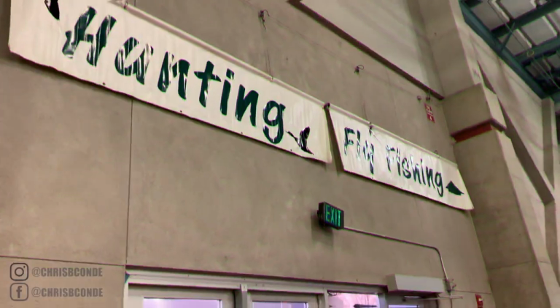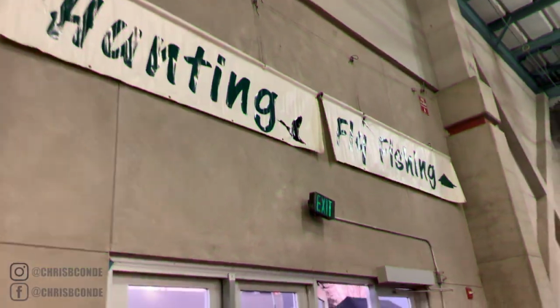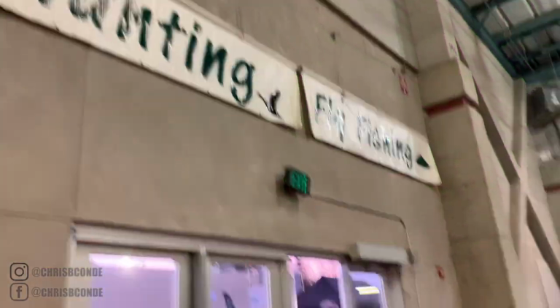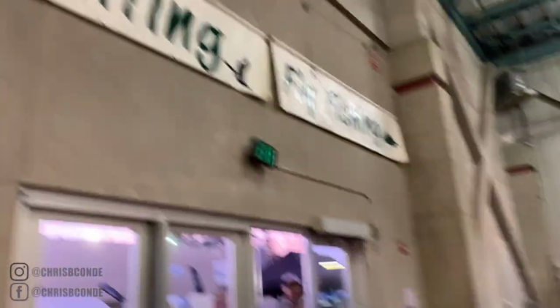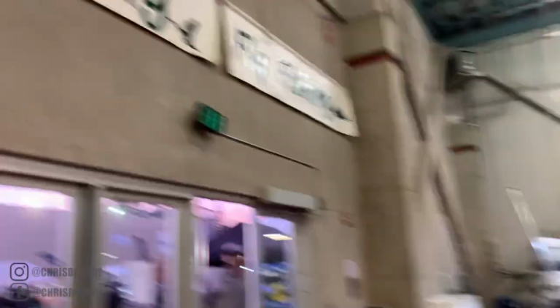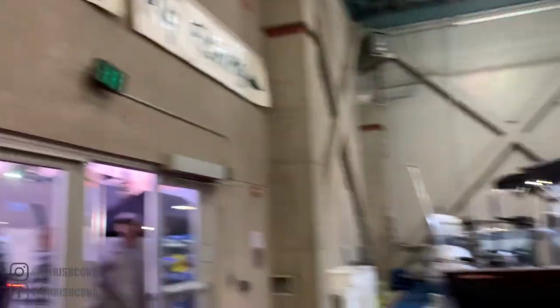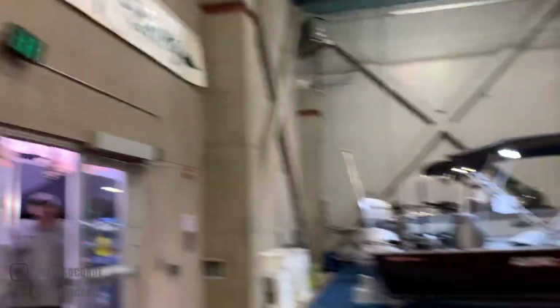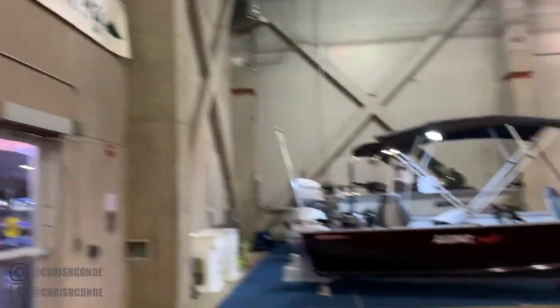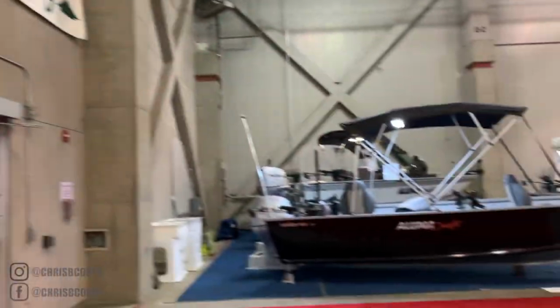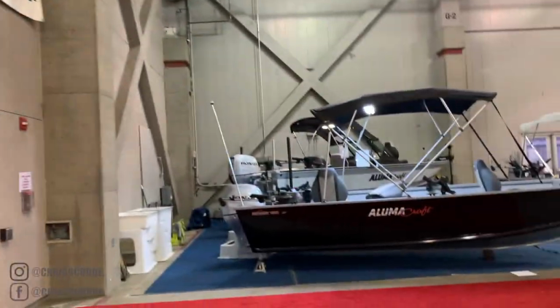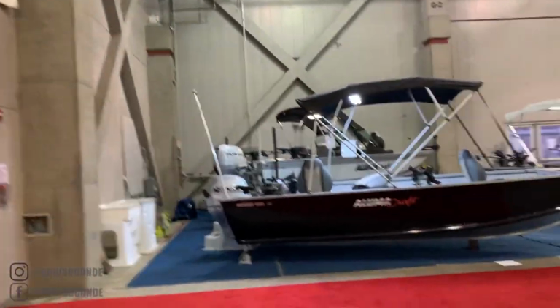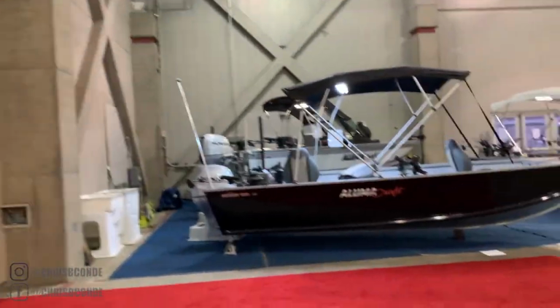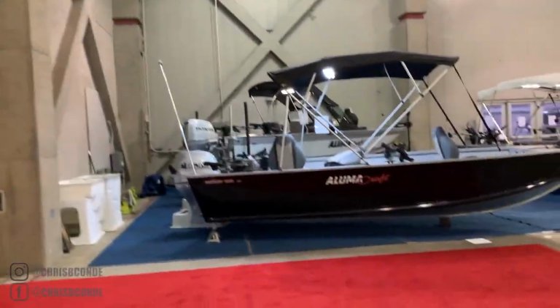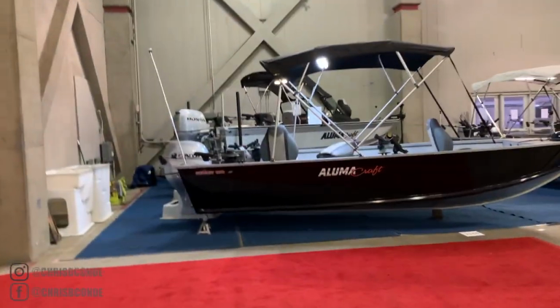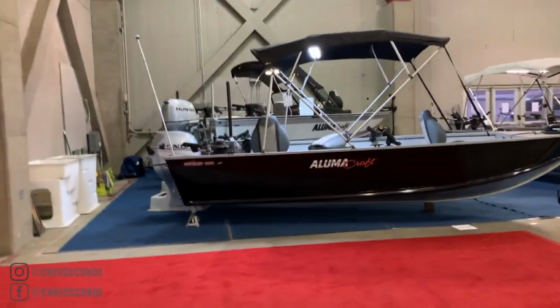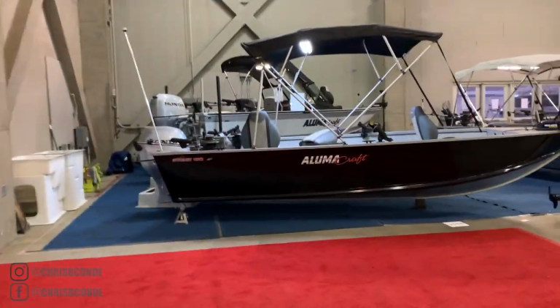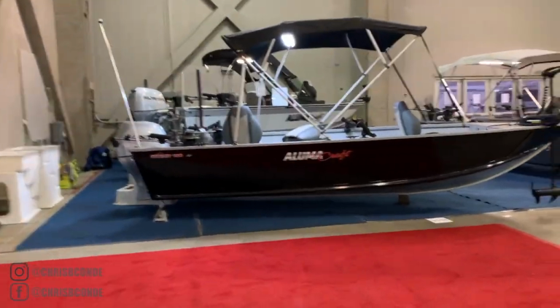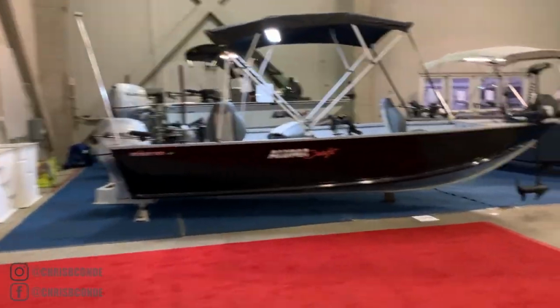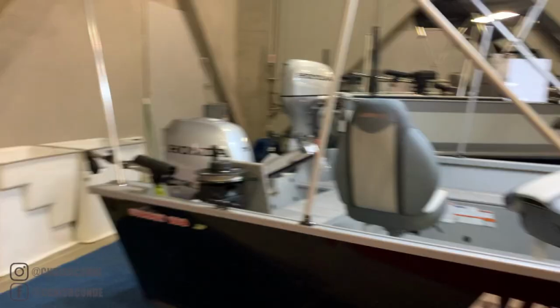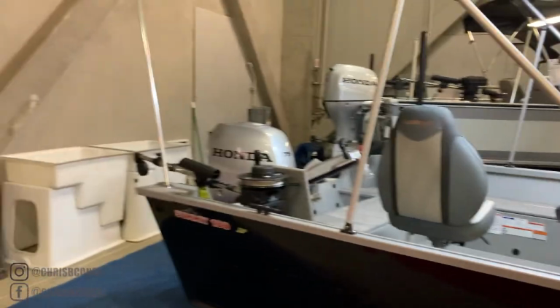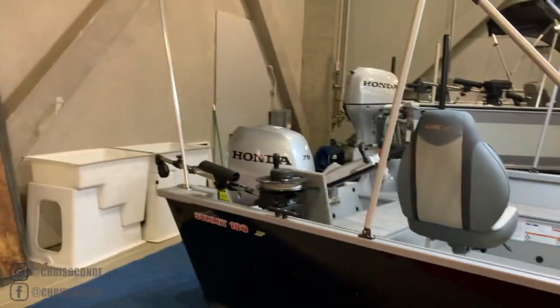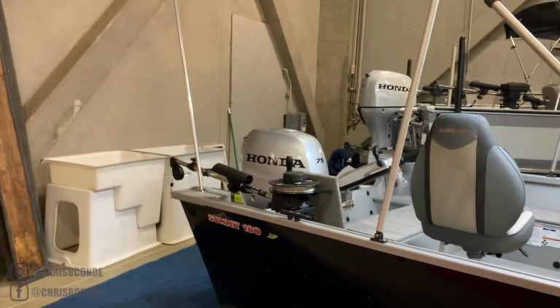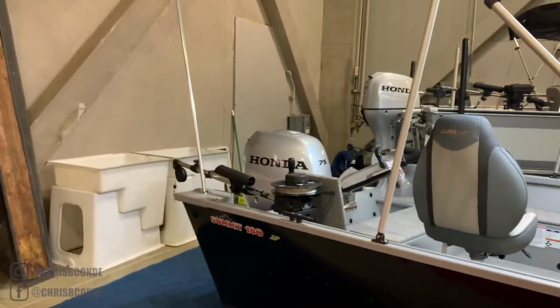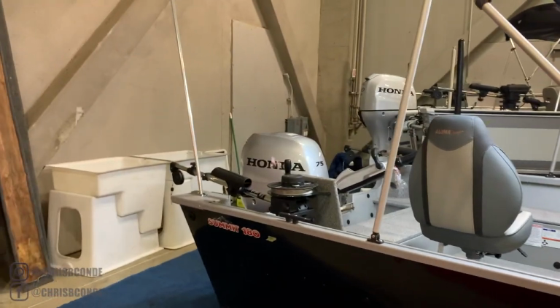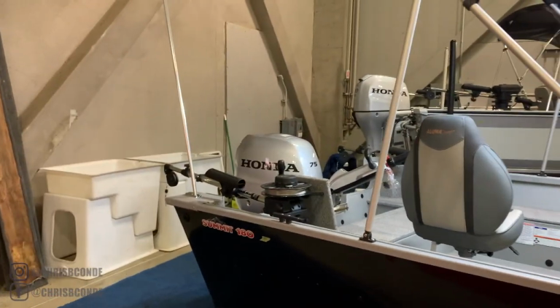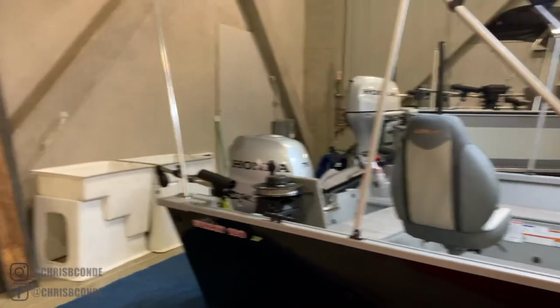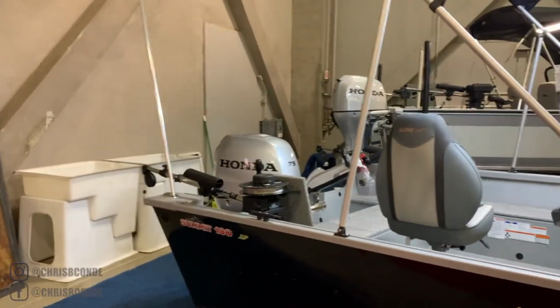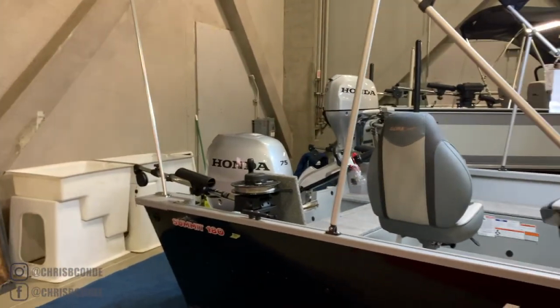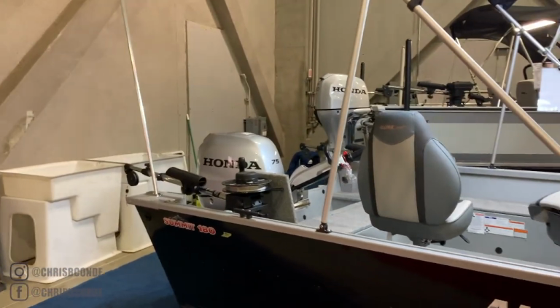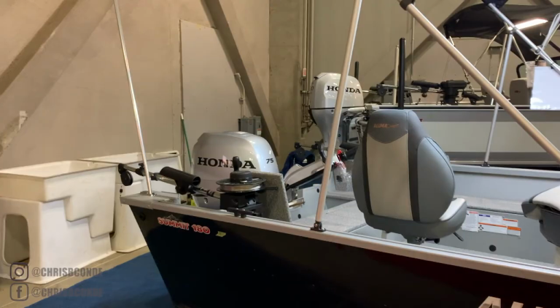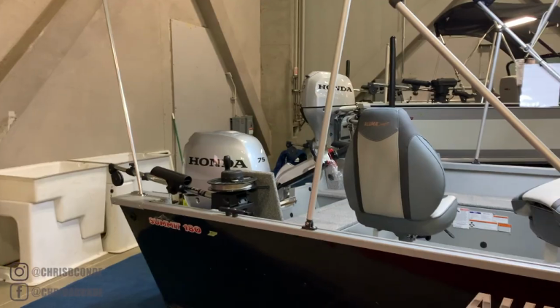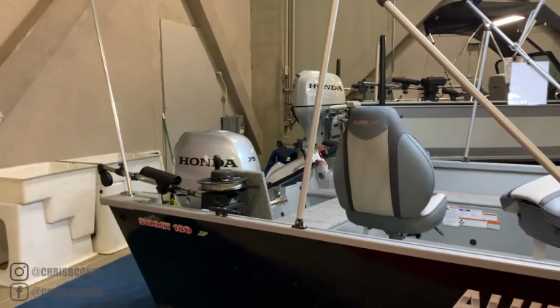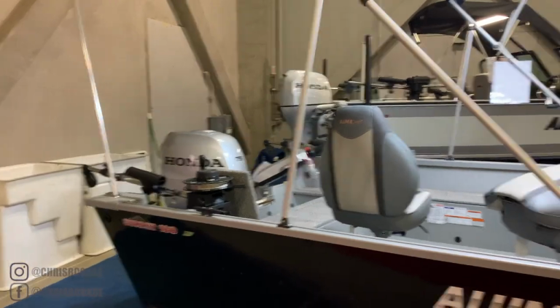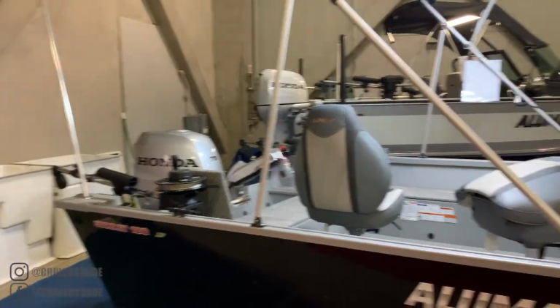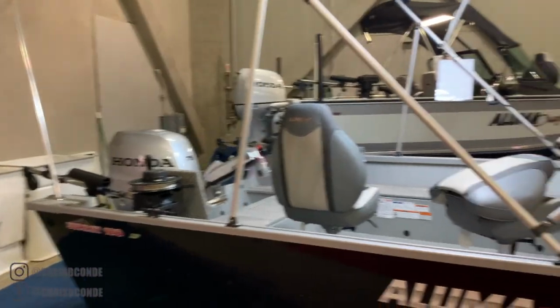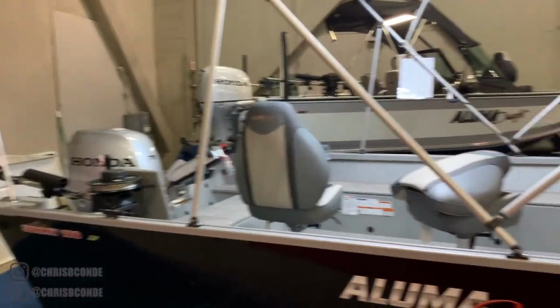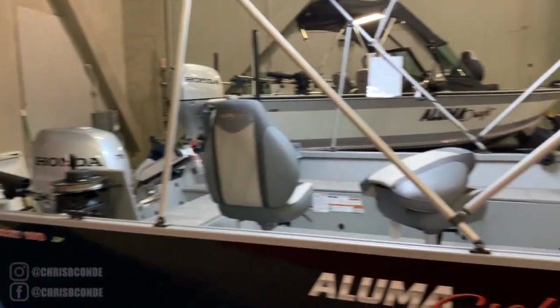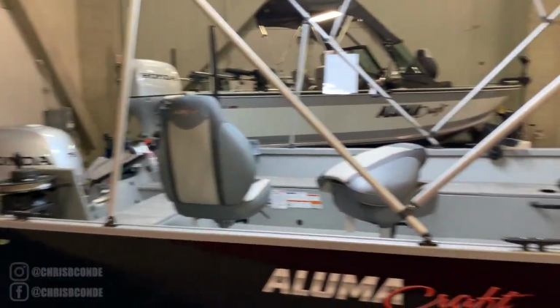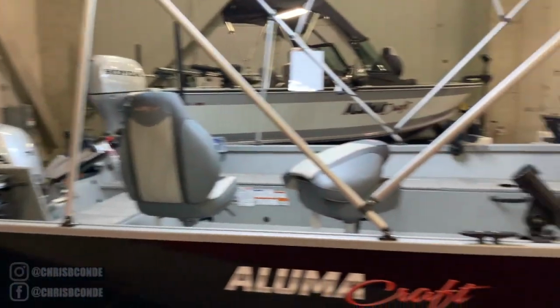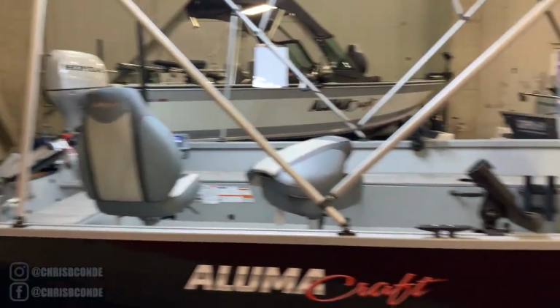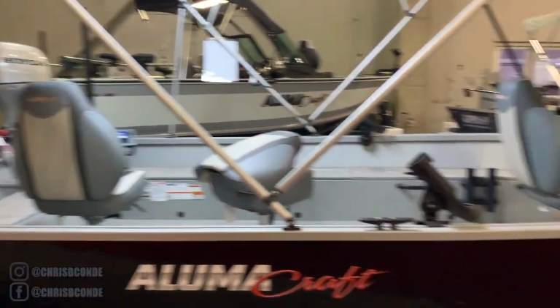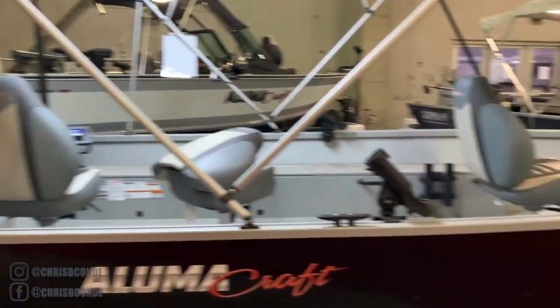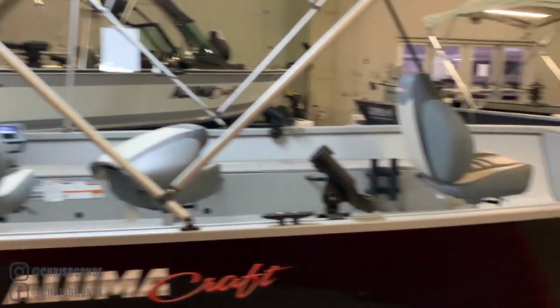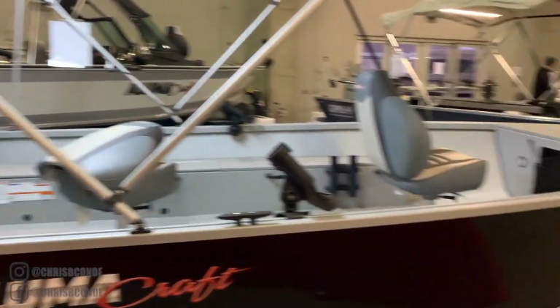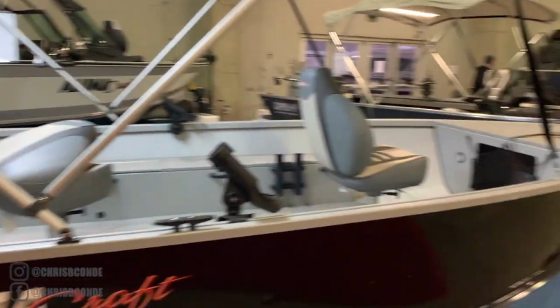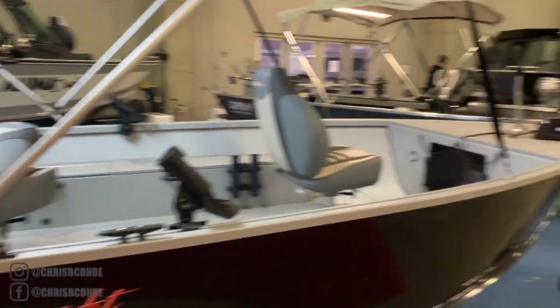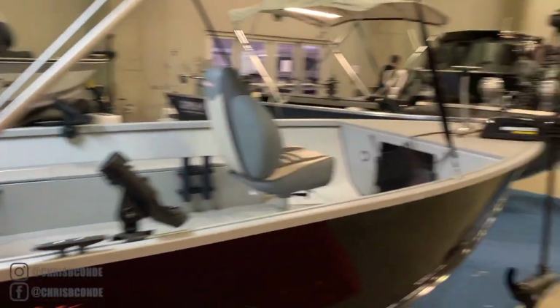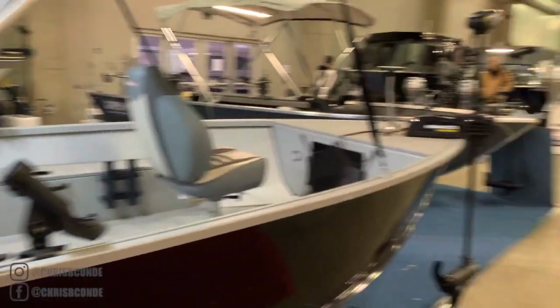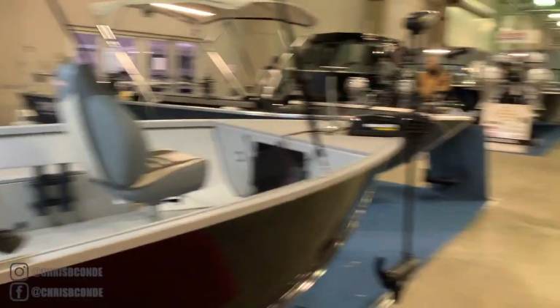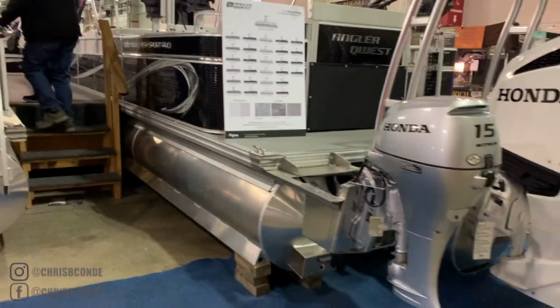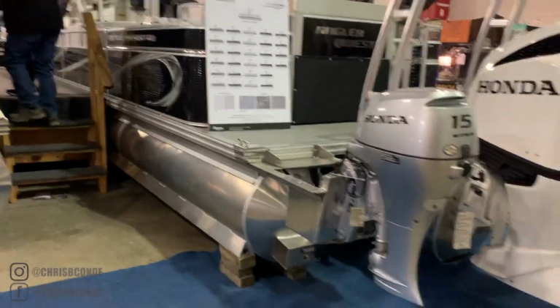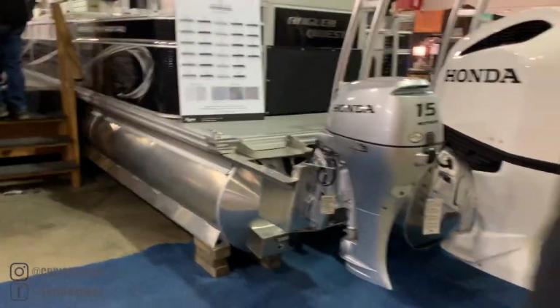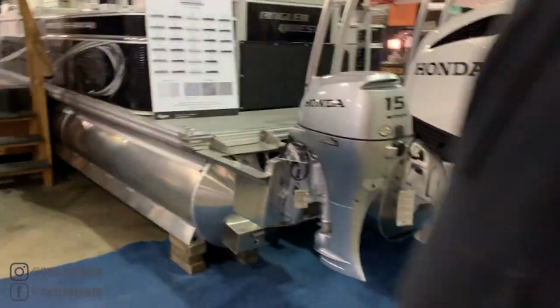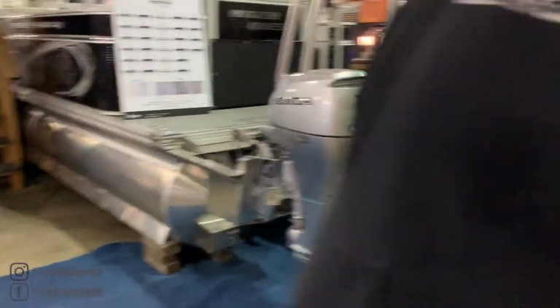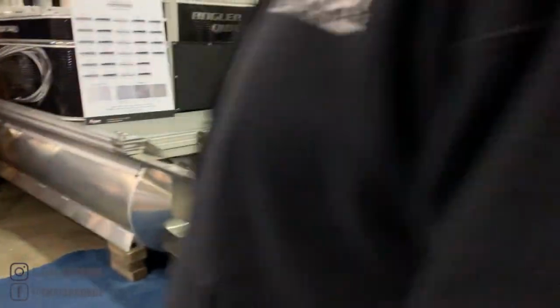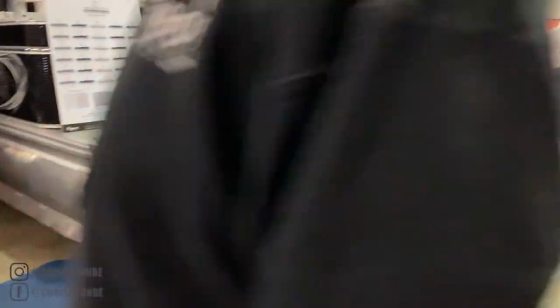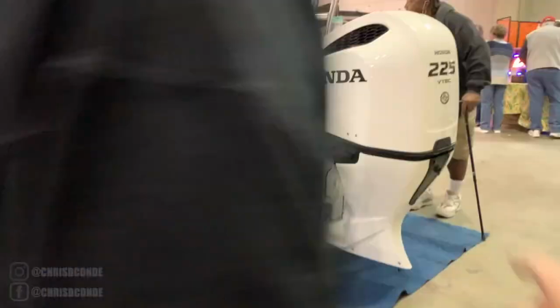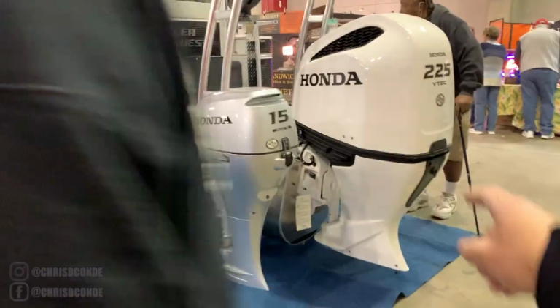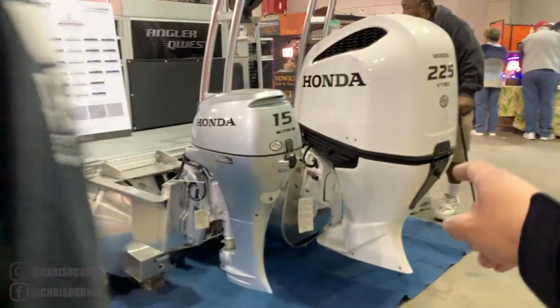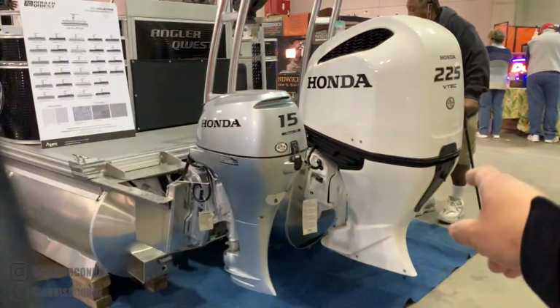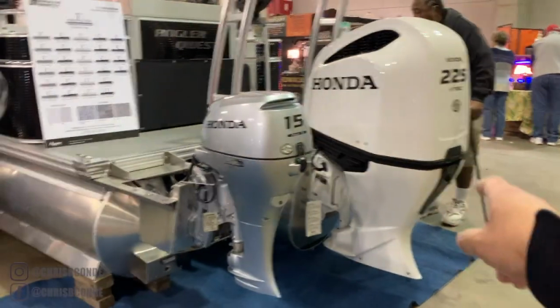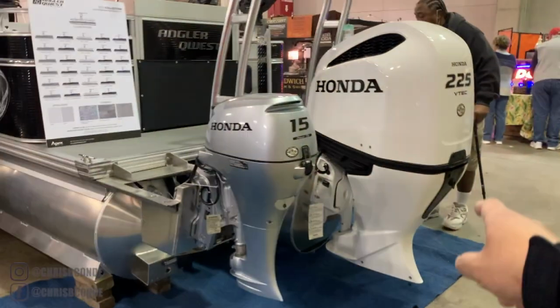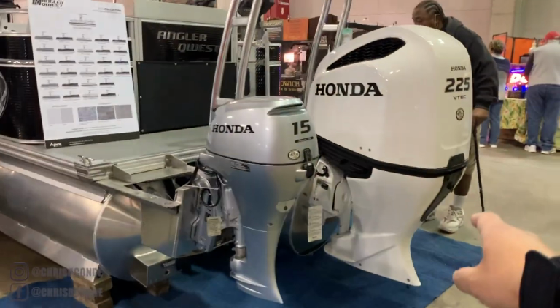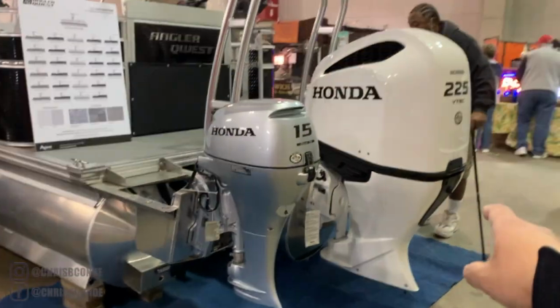Alright, so we made it in. Look at that — a '75 Honda outboard out there. That's a big 225.